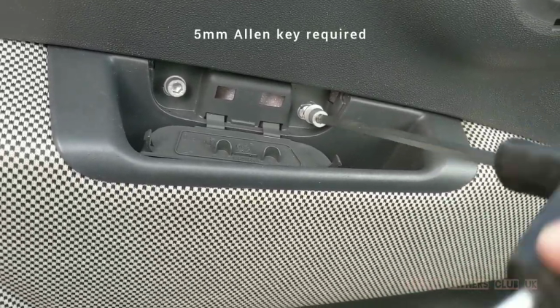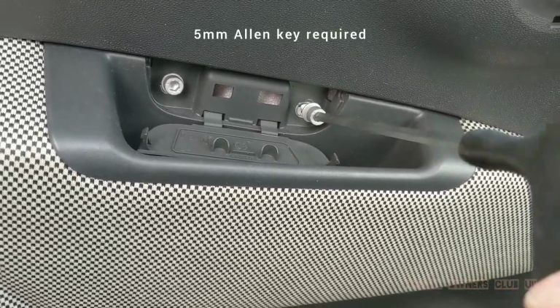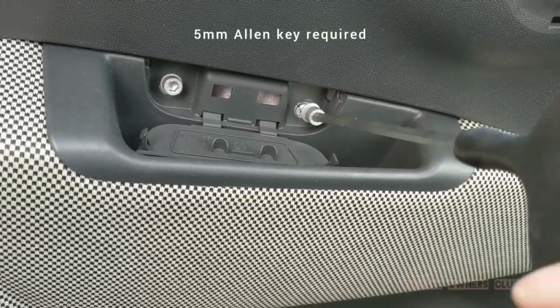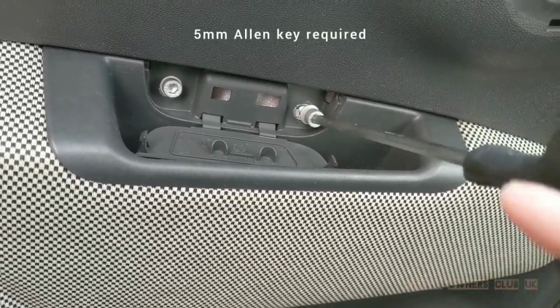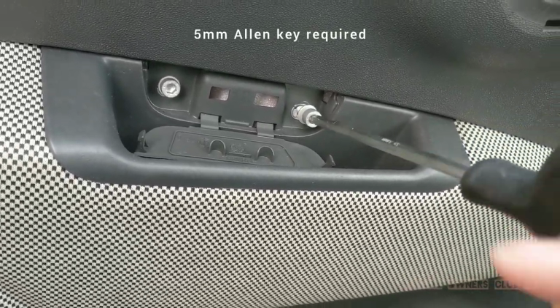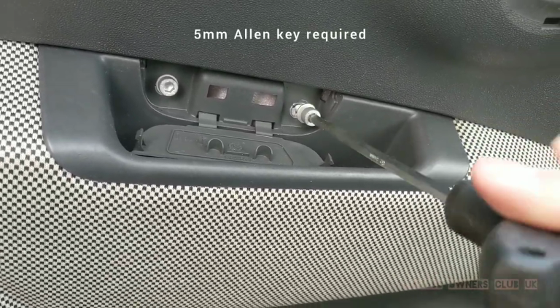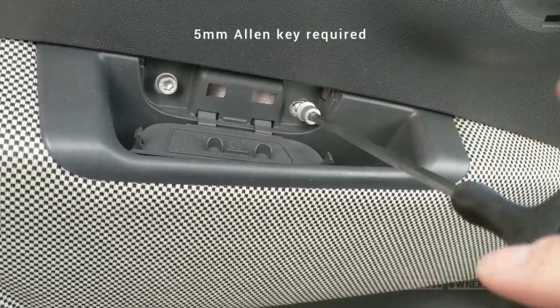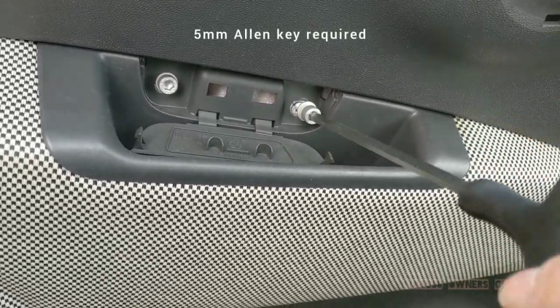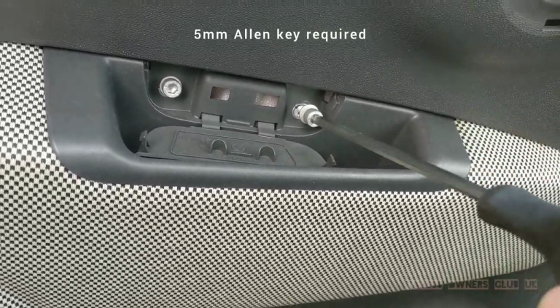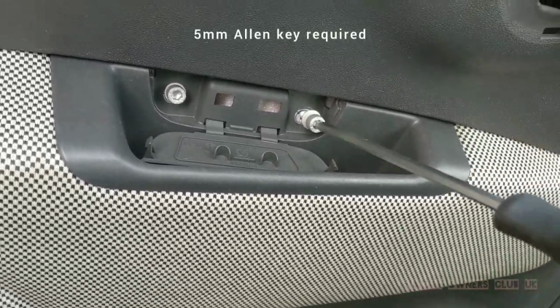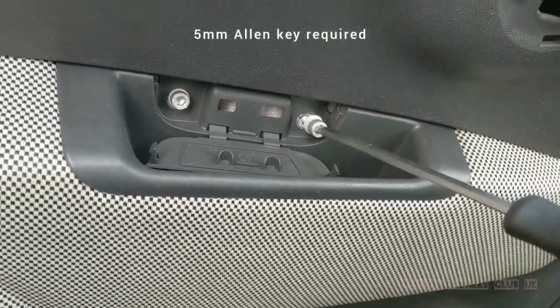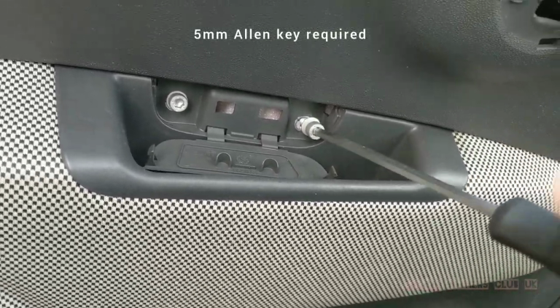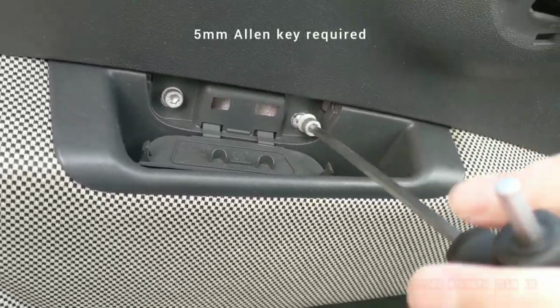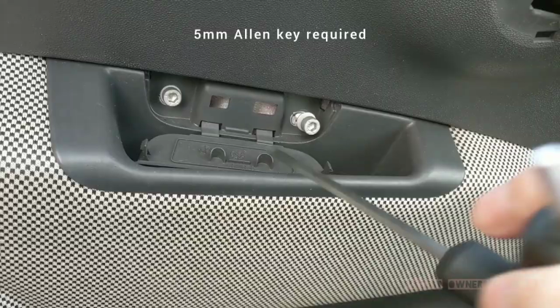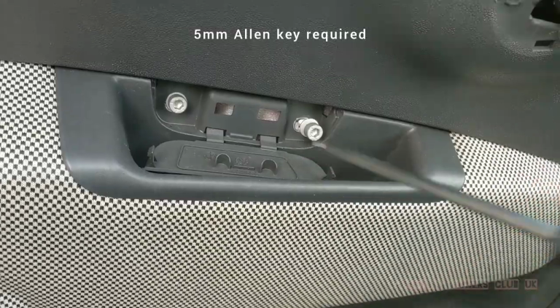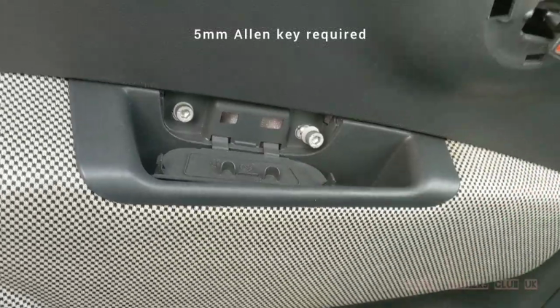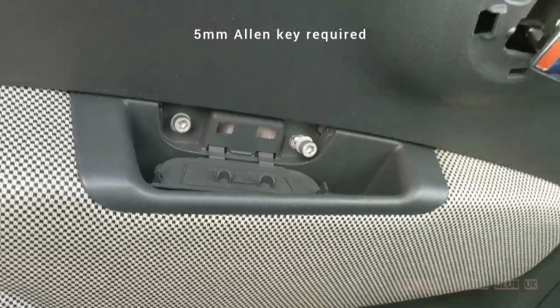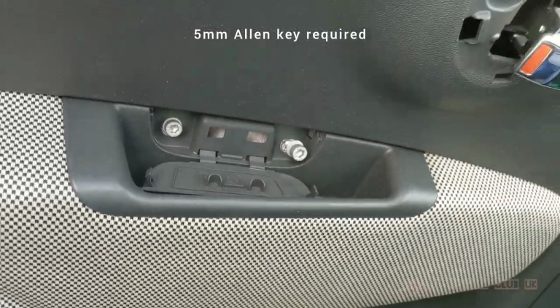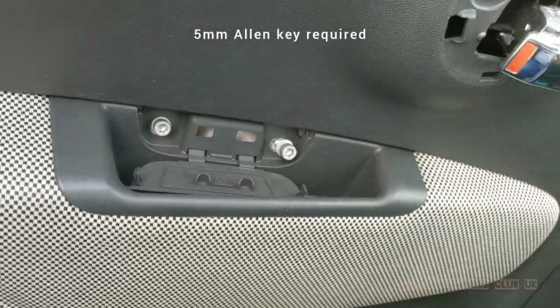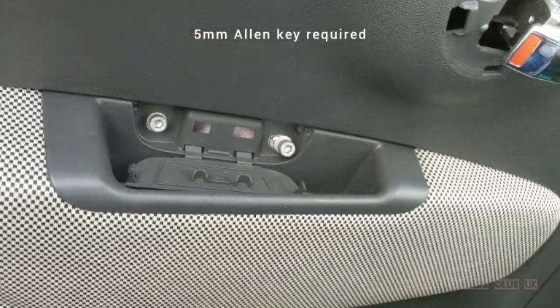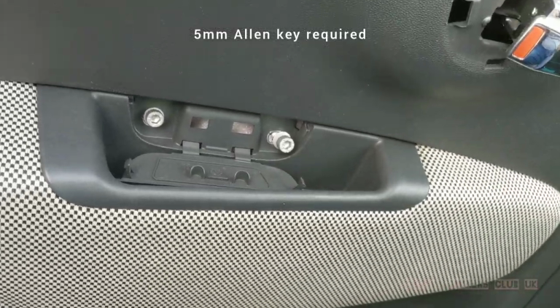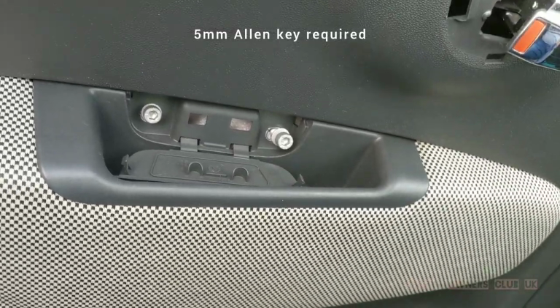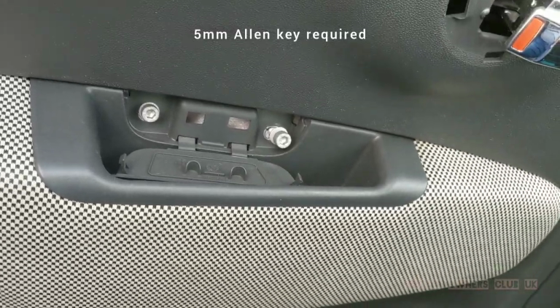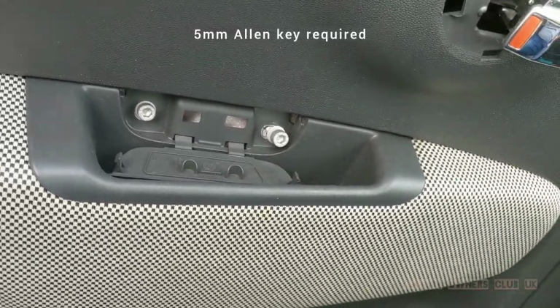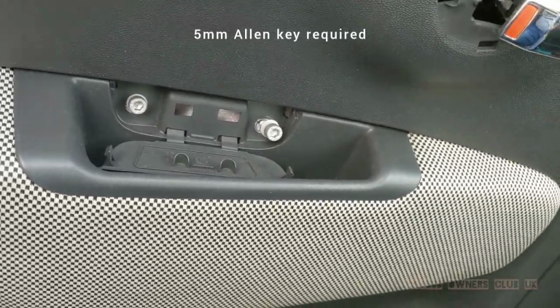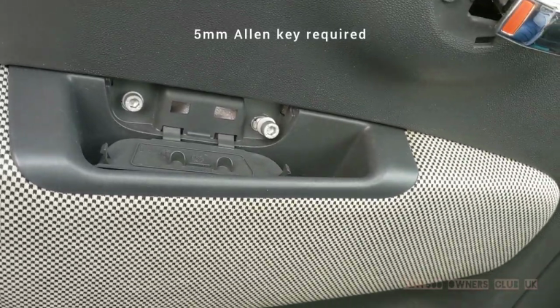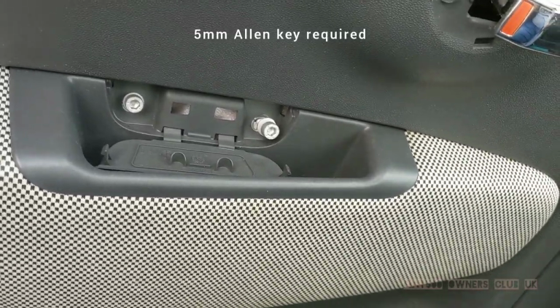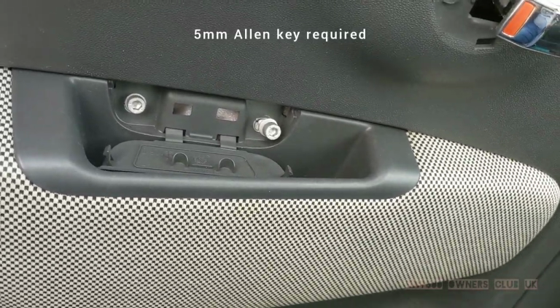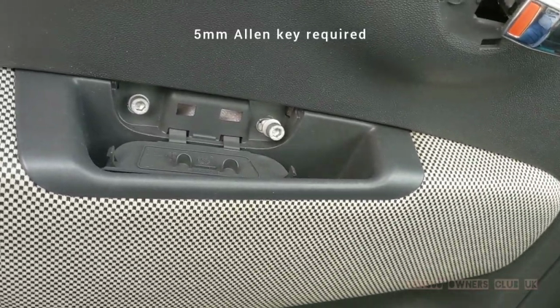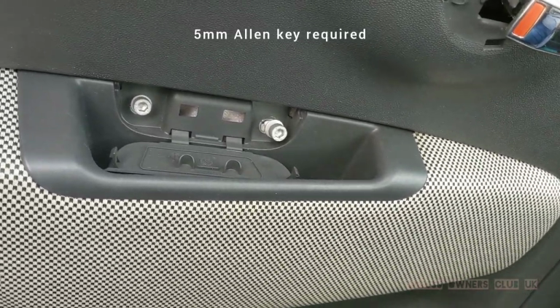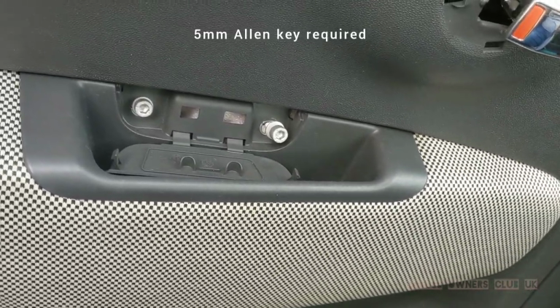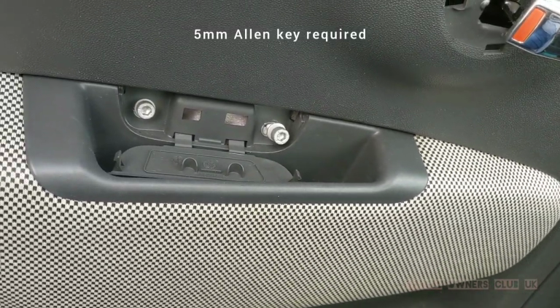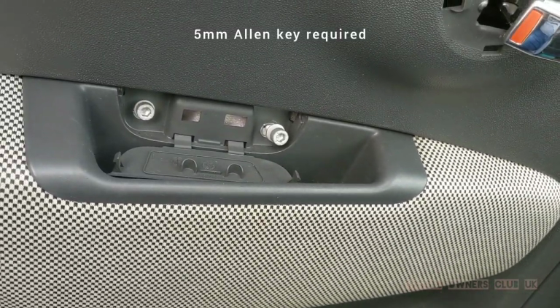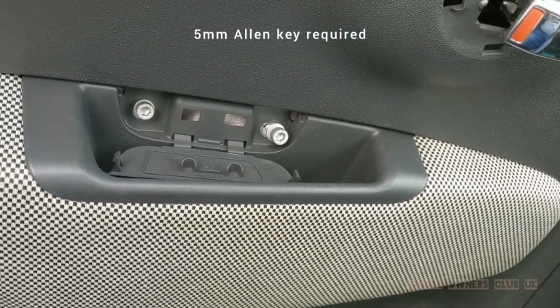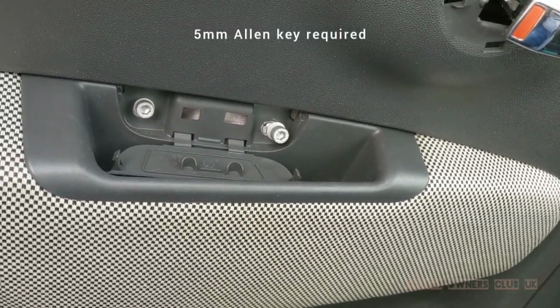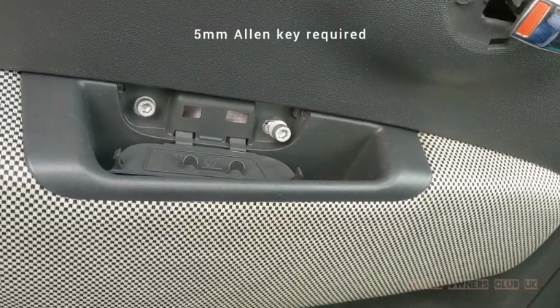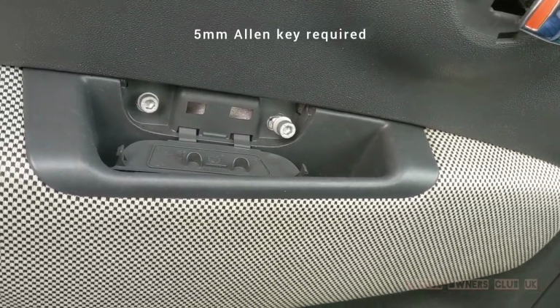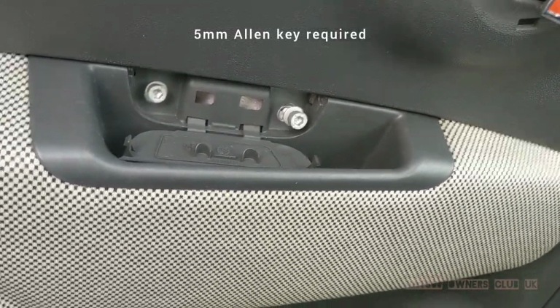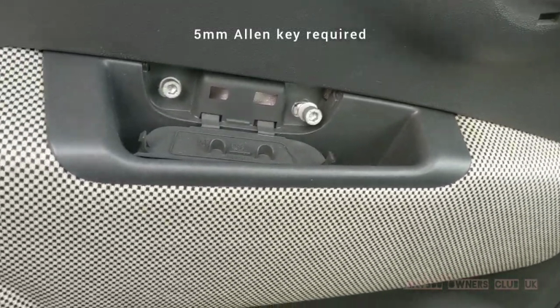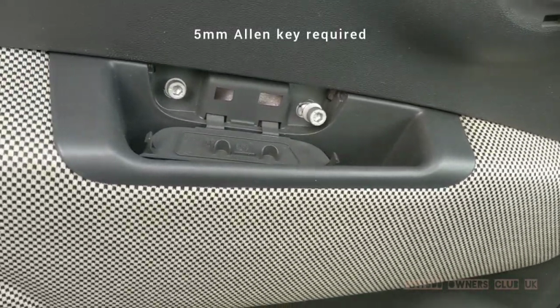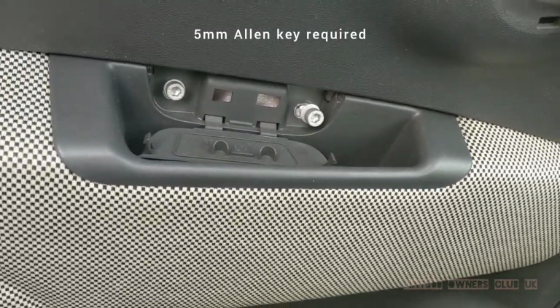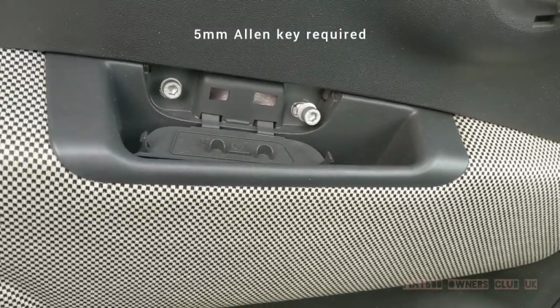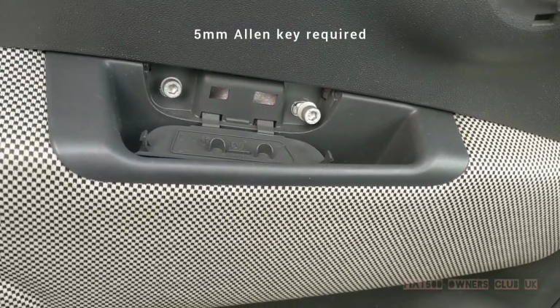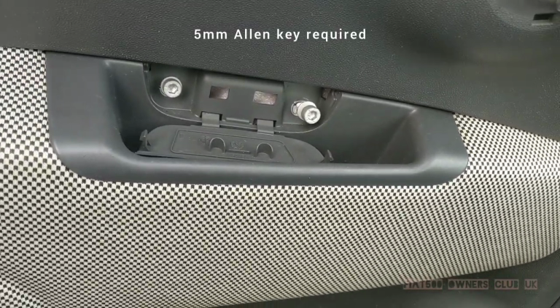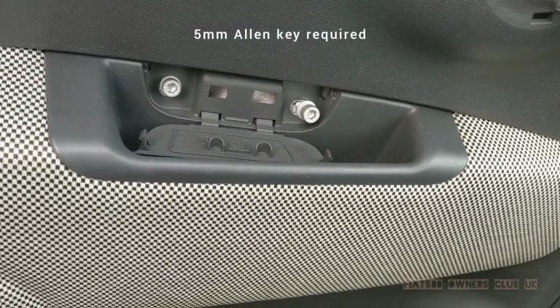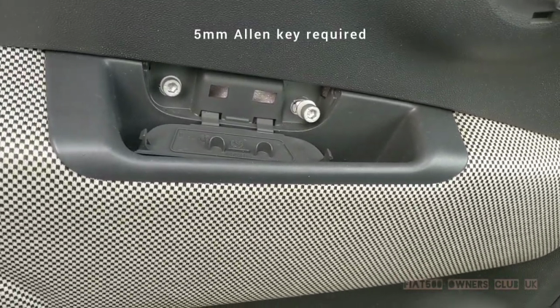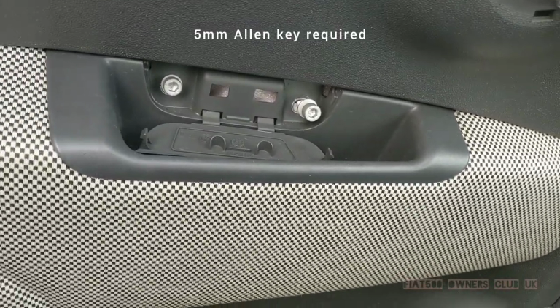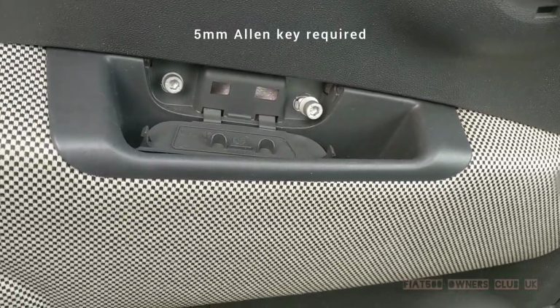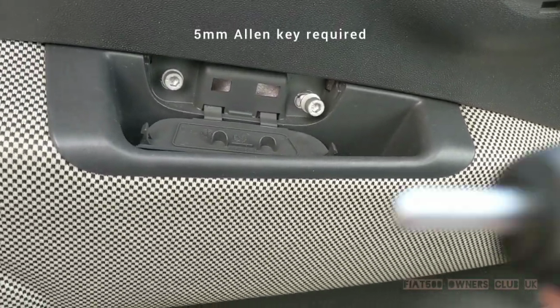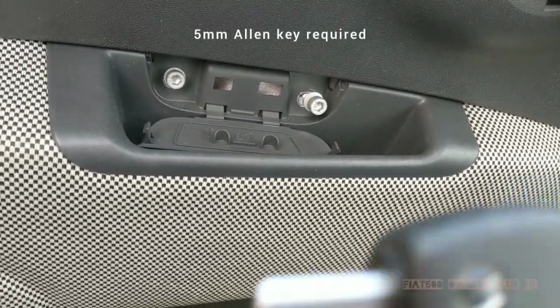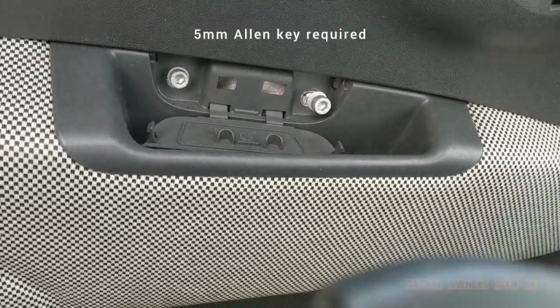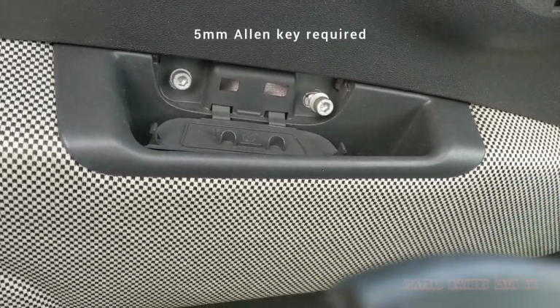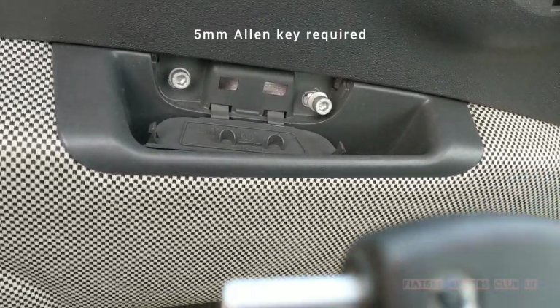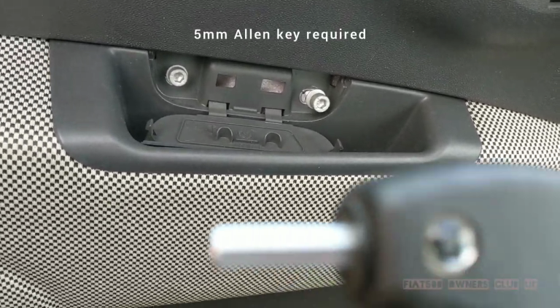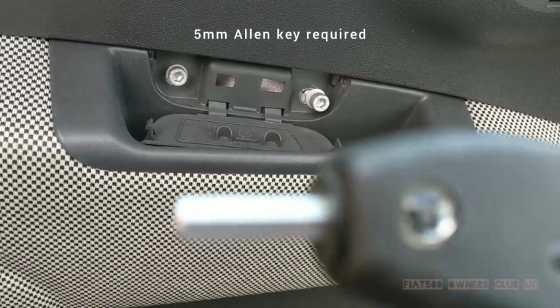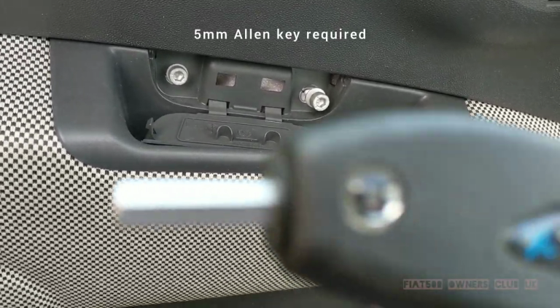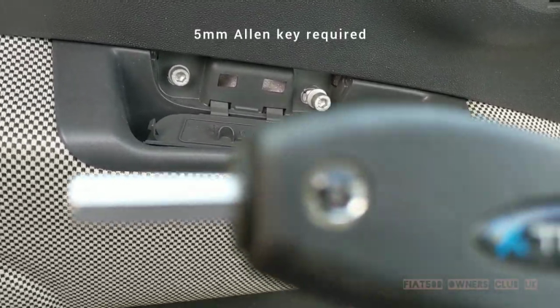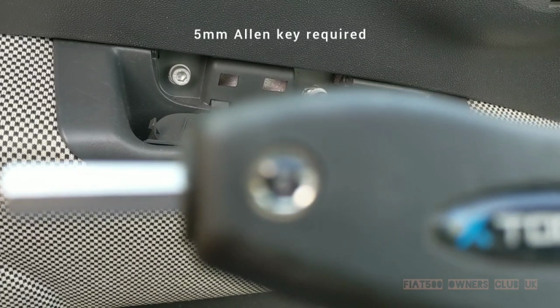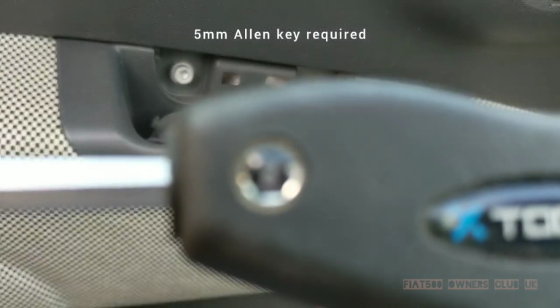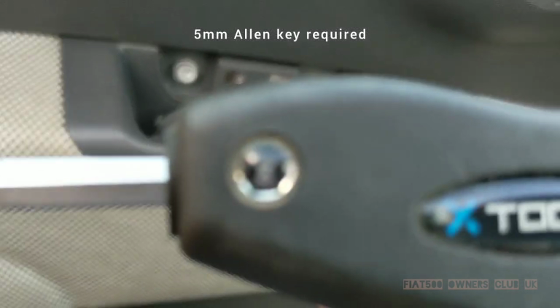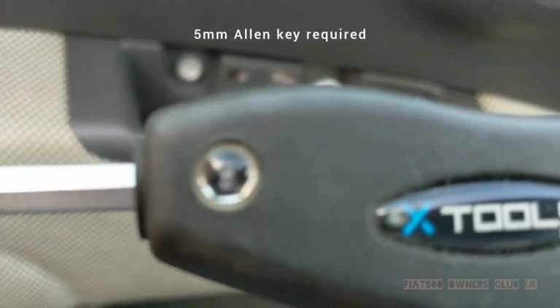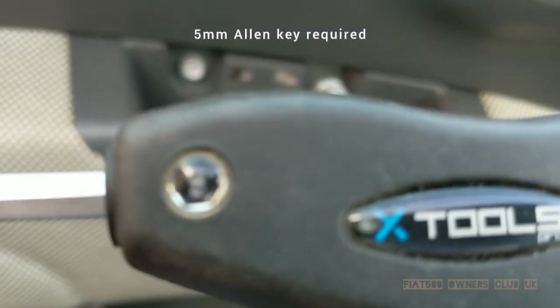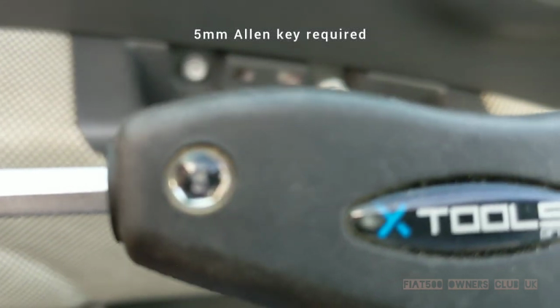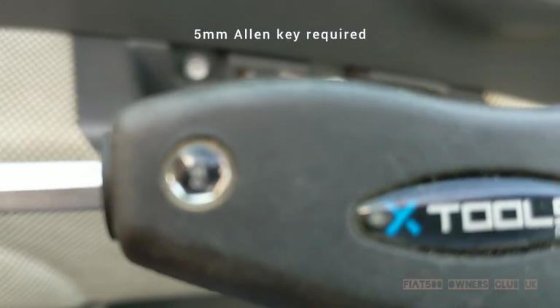So here I'm using a 5mm allen key tool to remove the bolts.